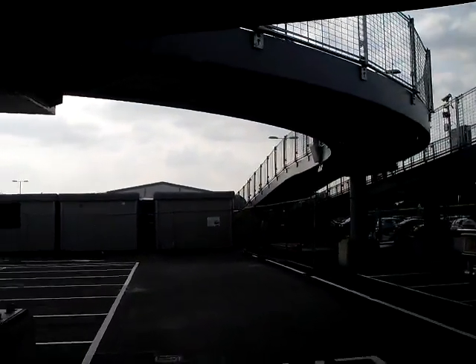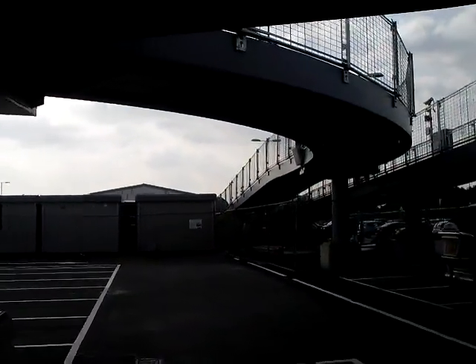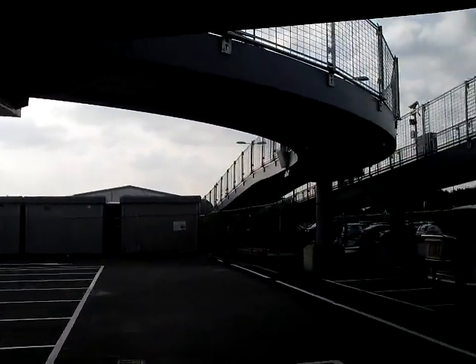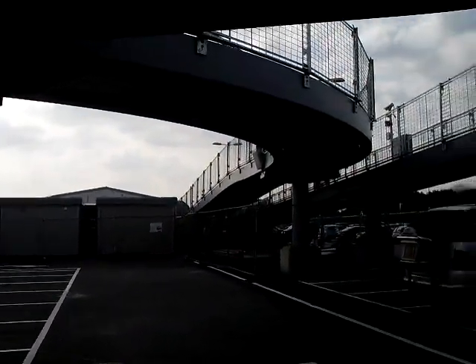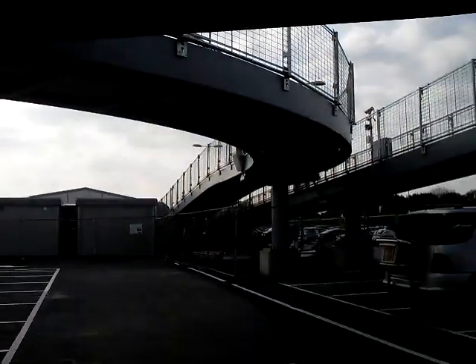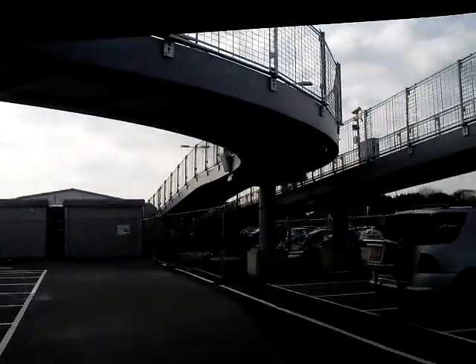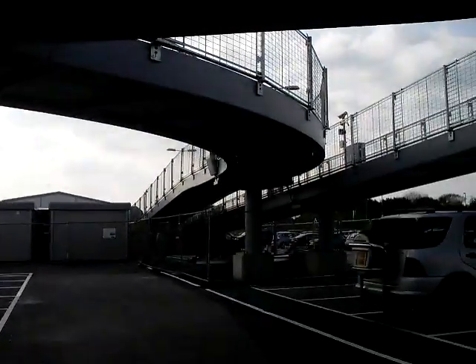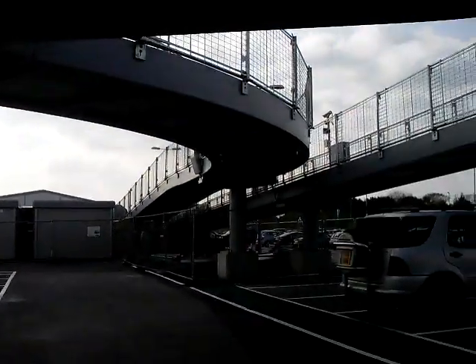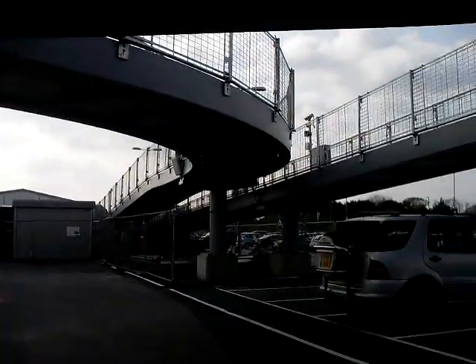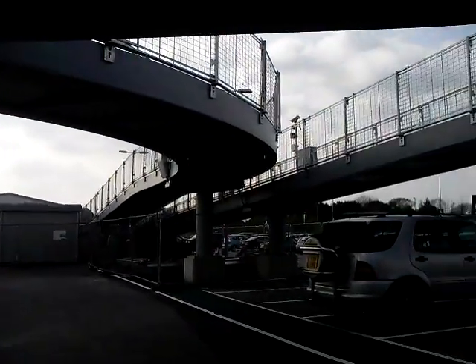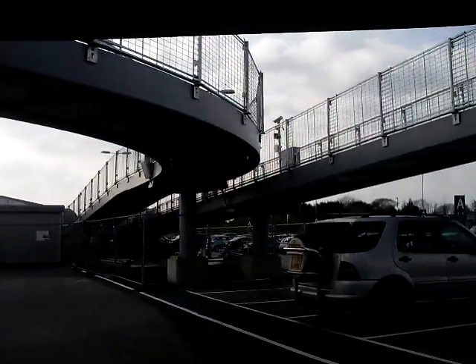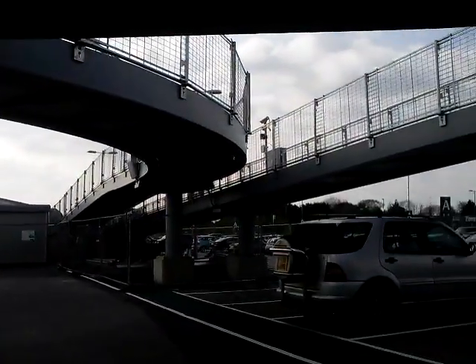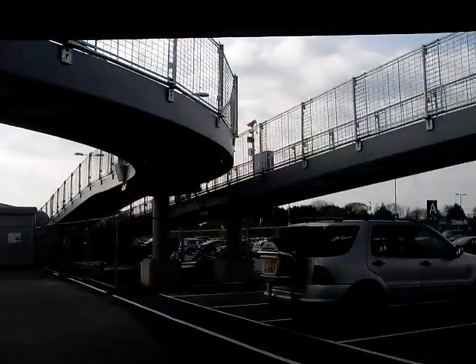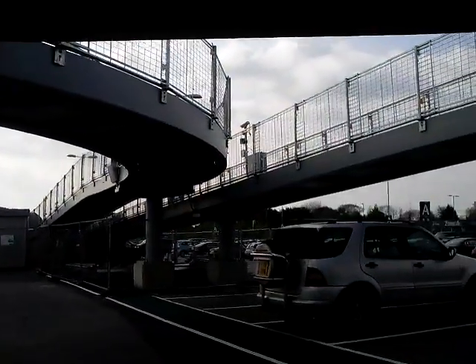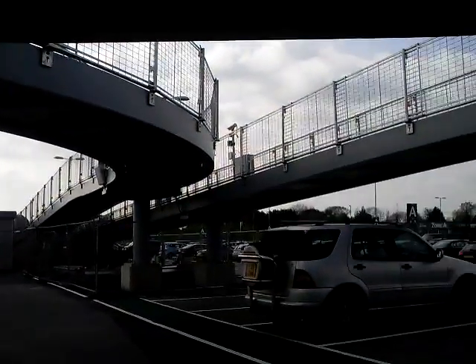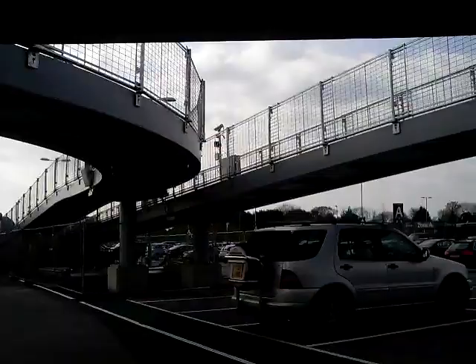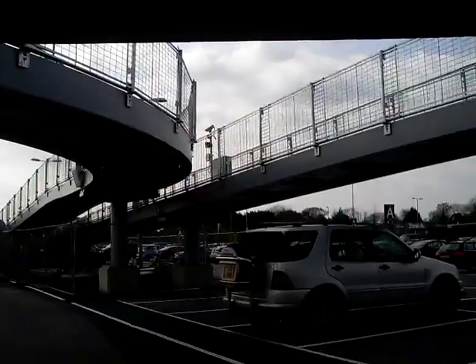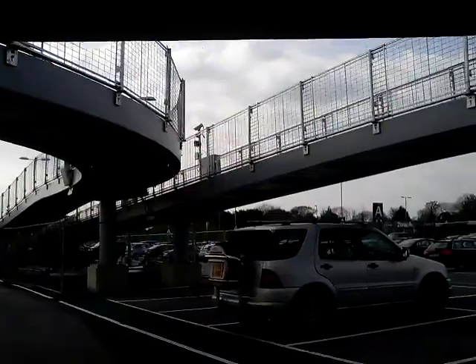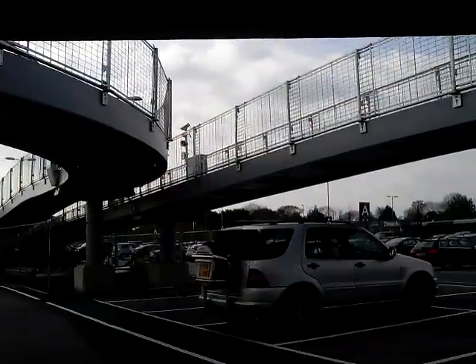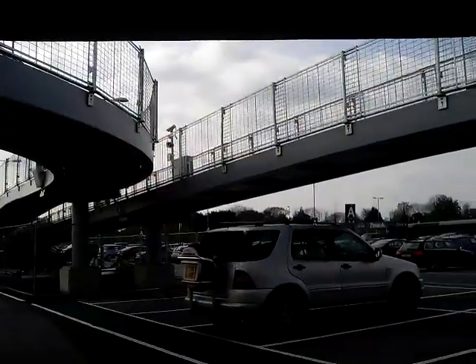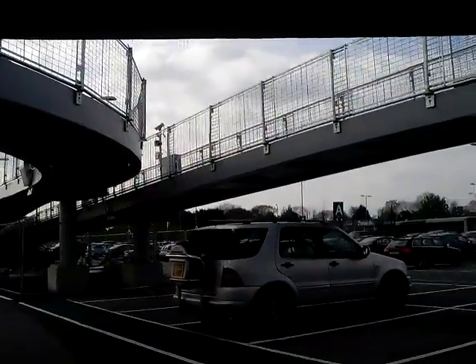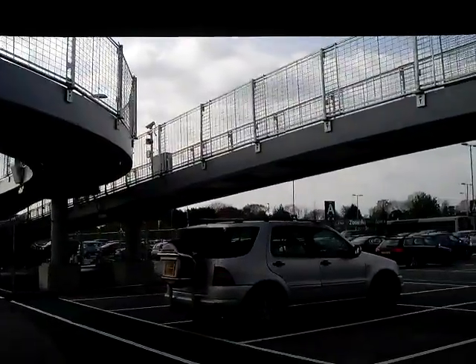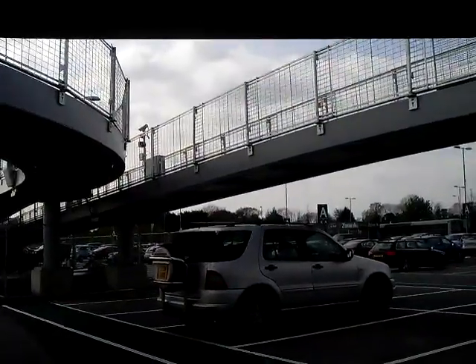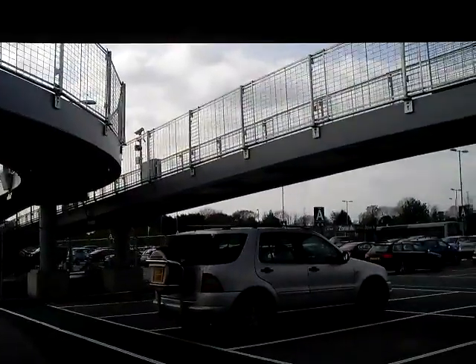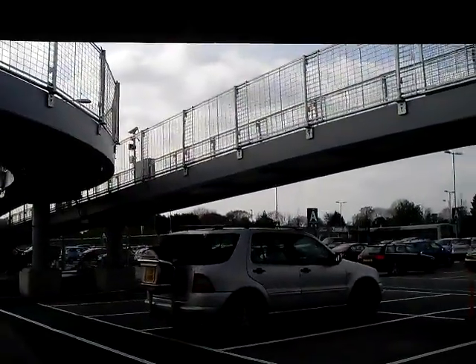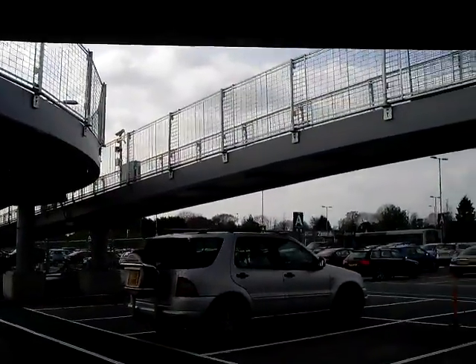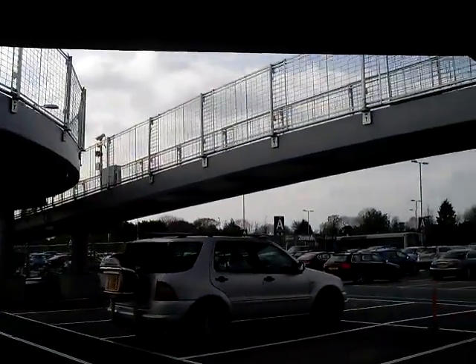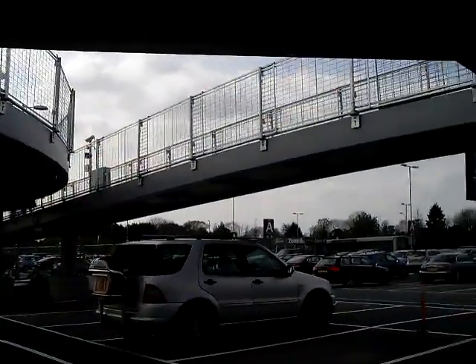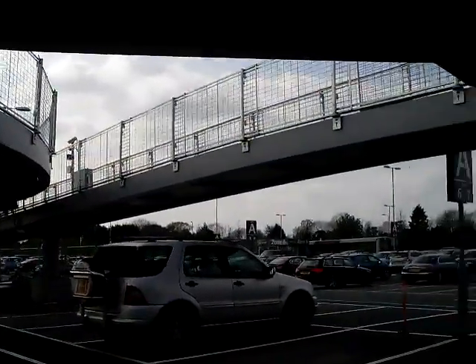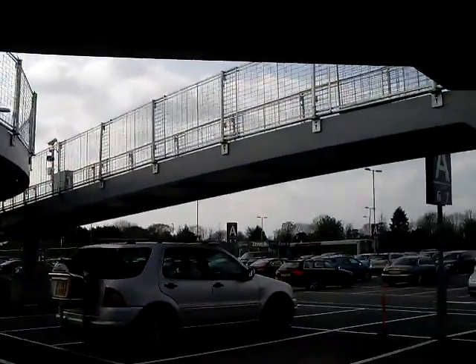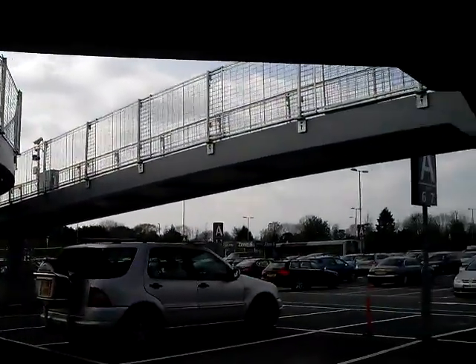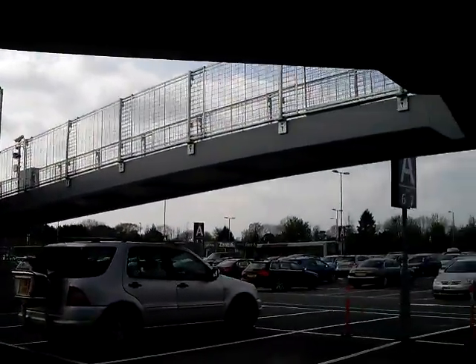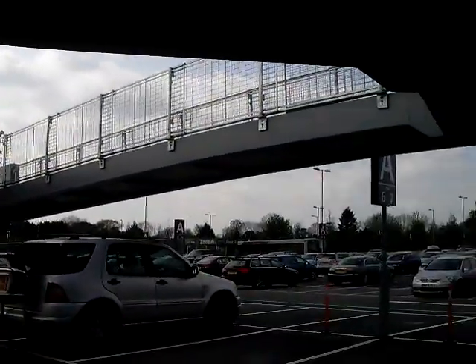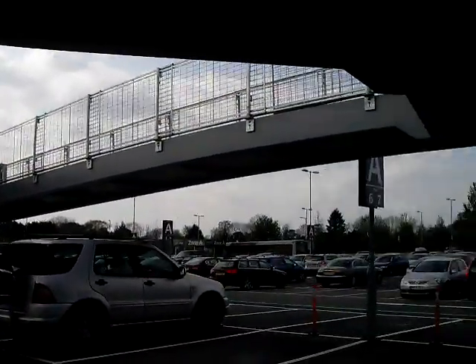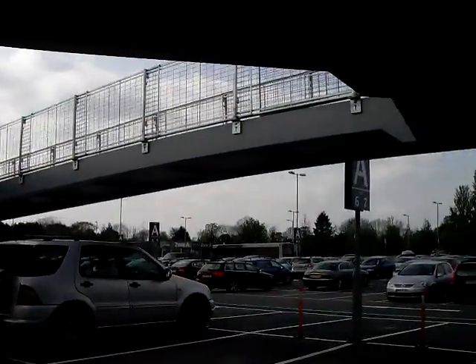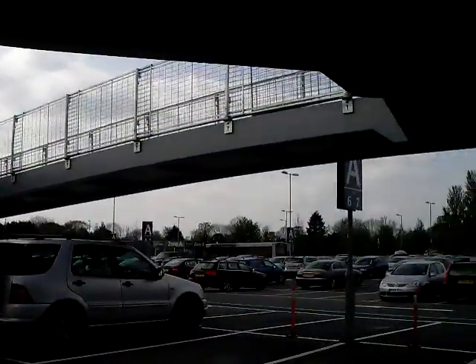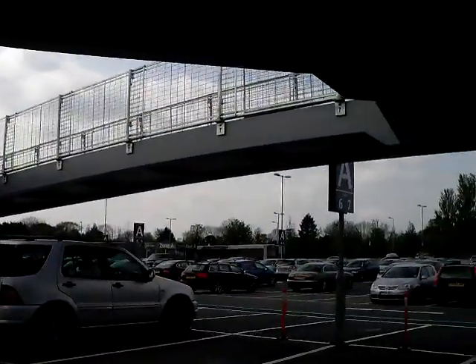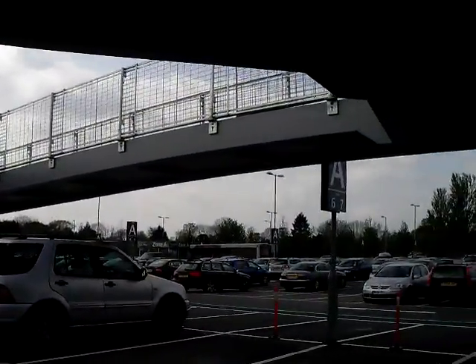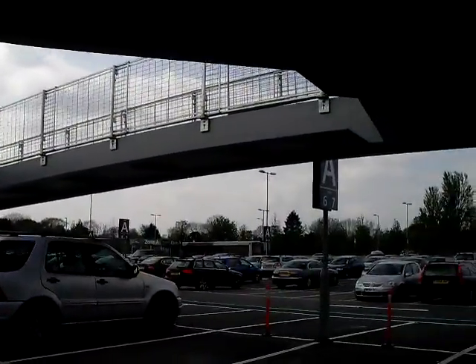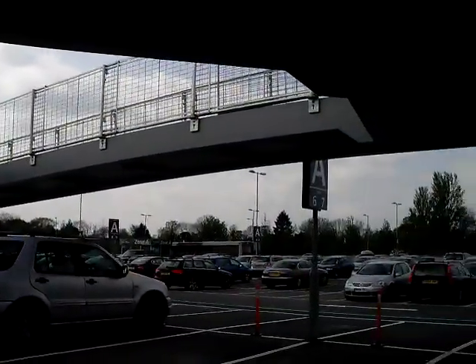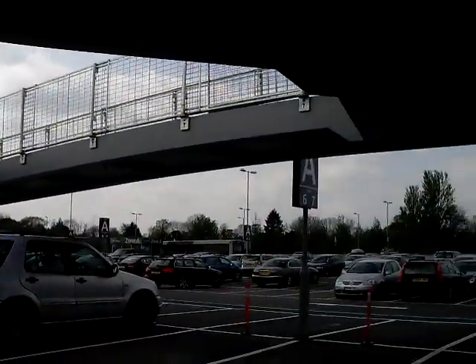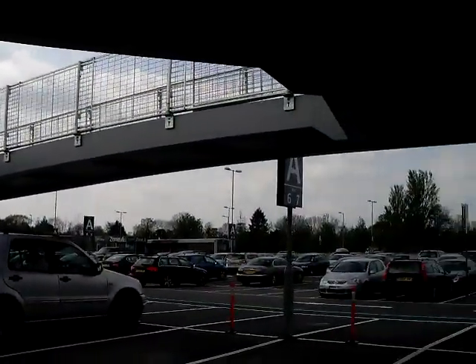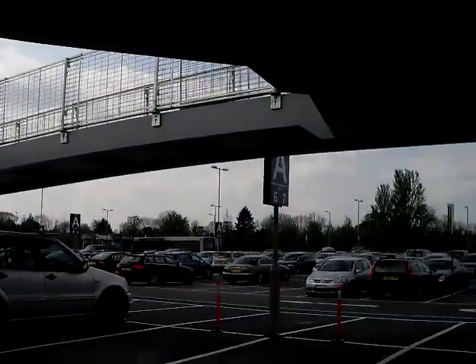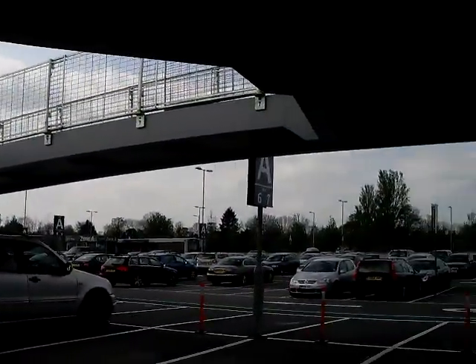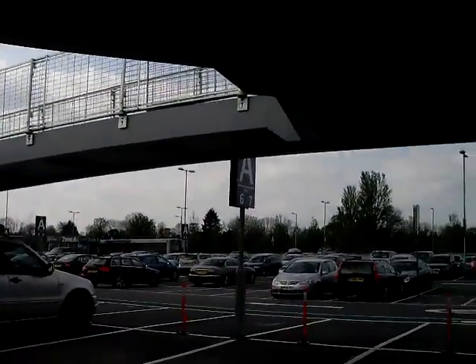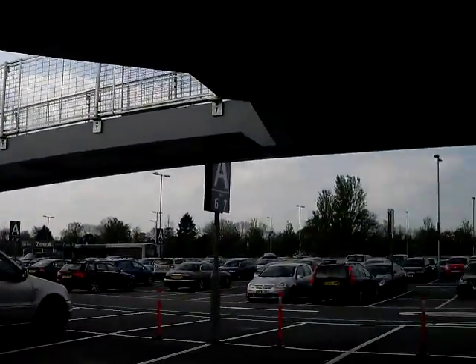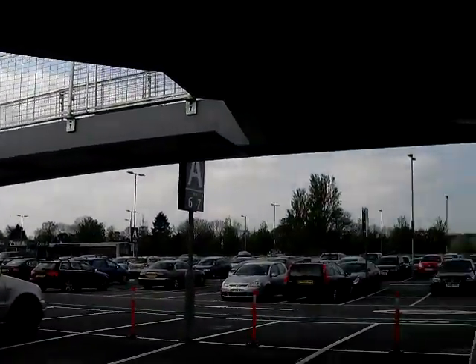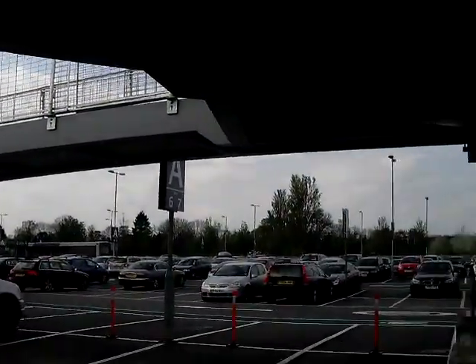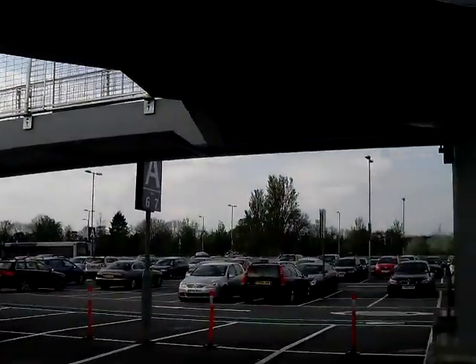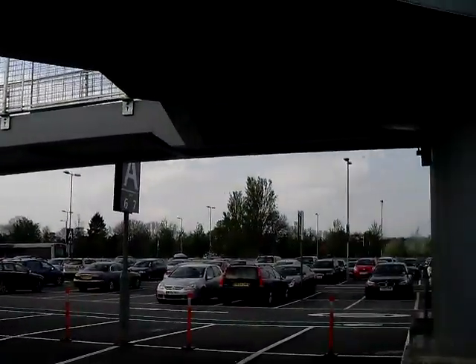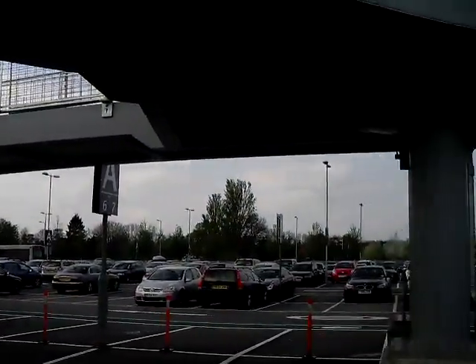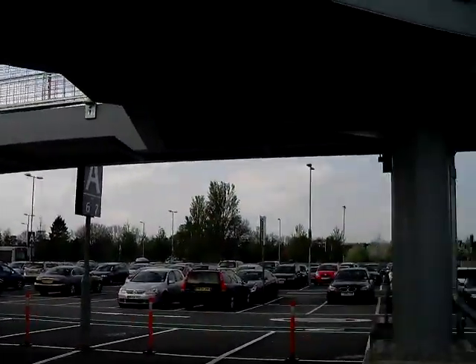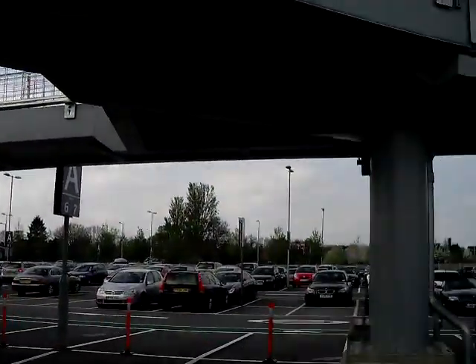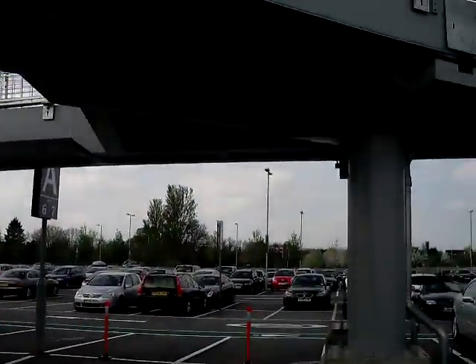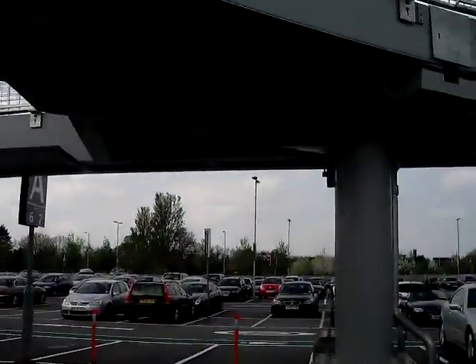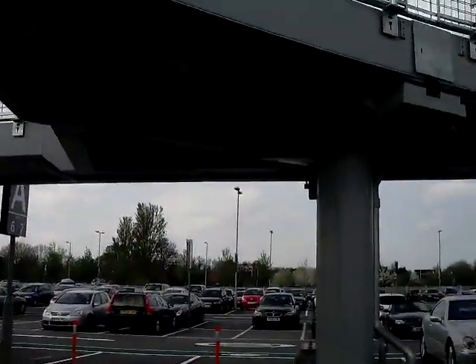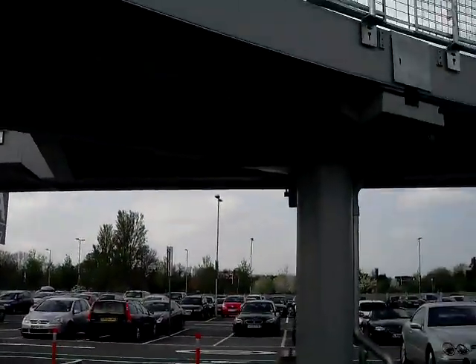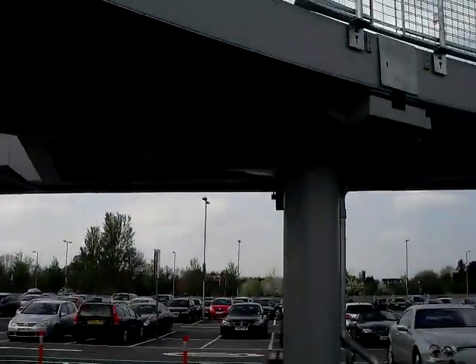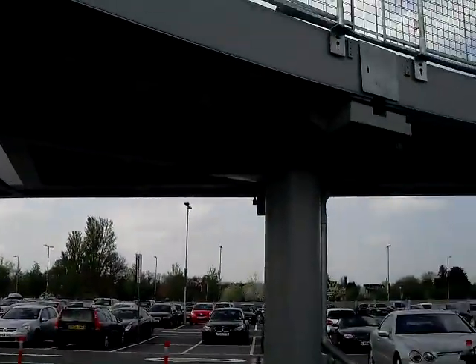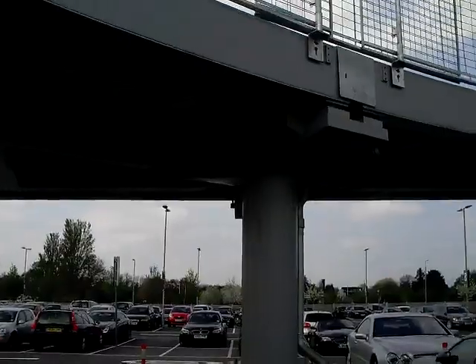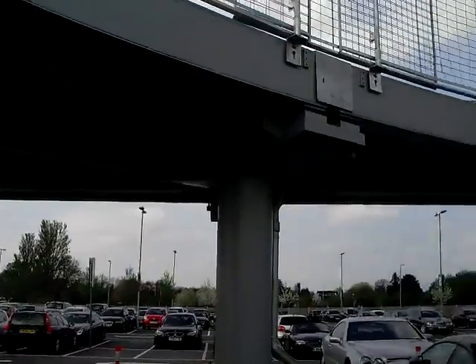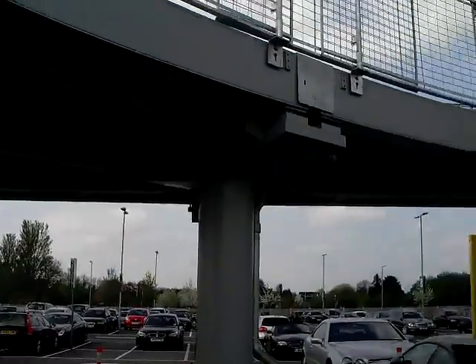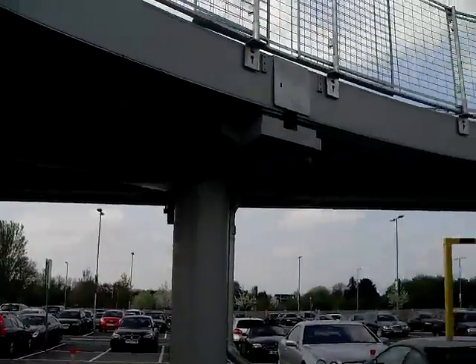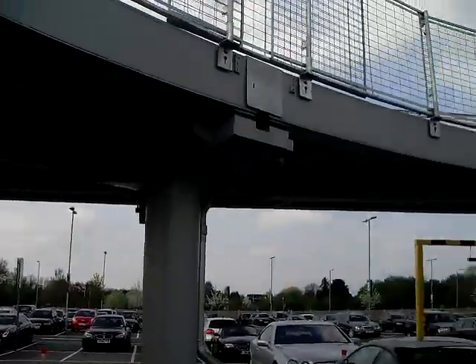I'm doing a complete 360 here. You can see the leg that goes across from one station to the other station.